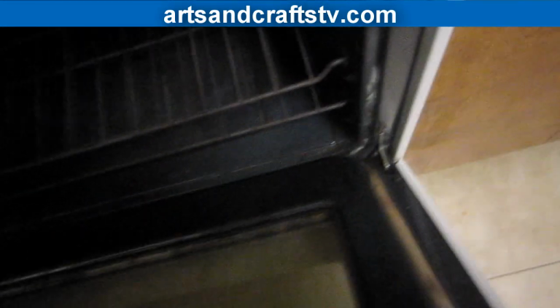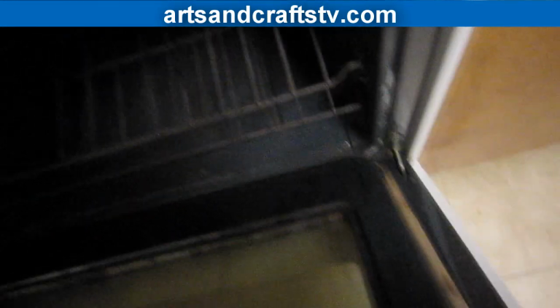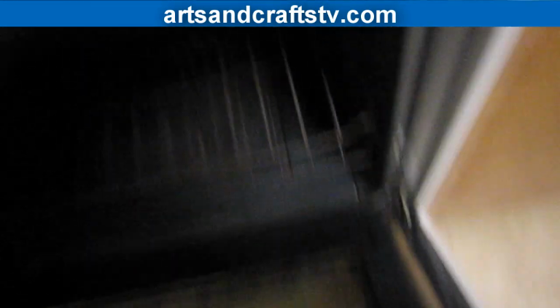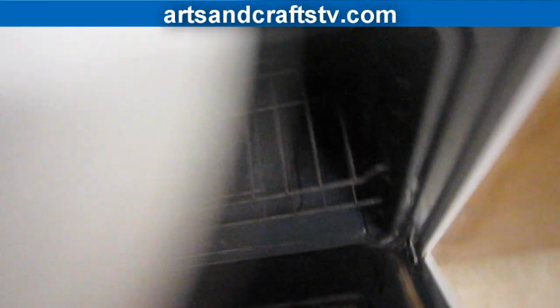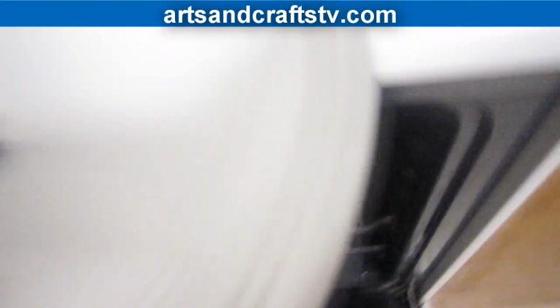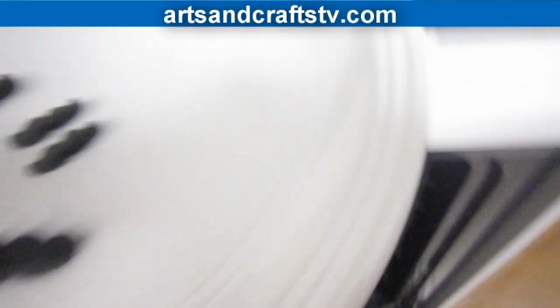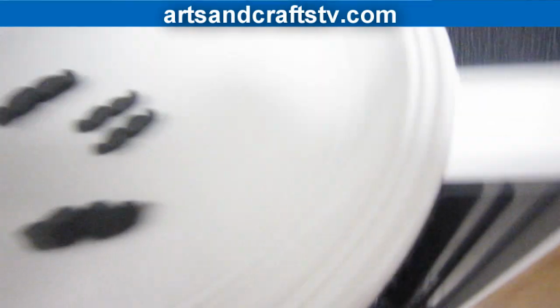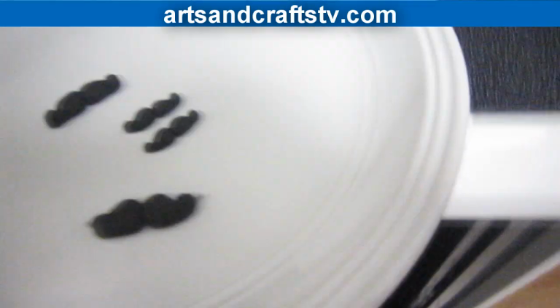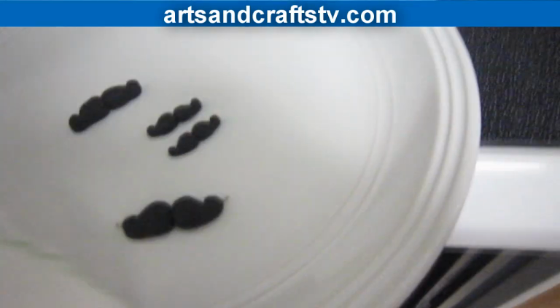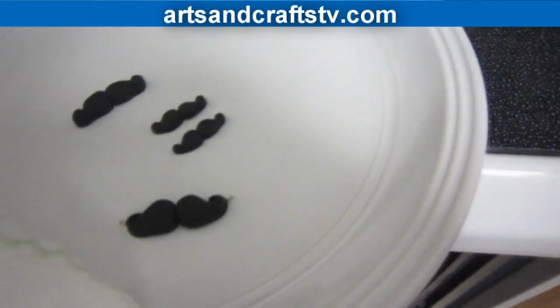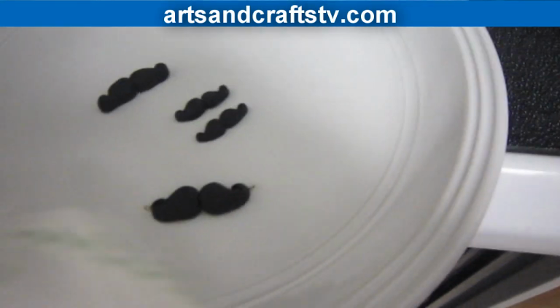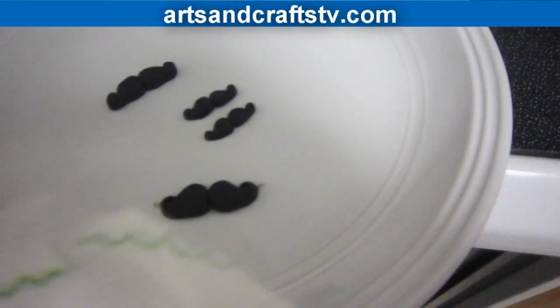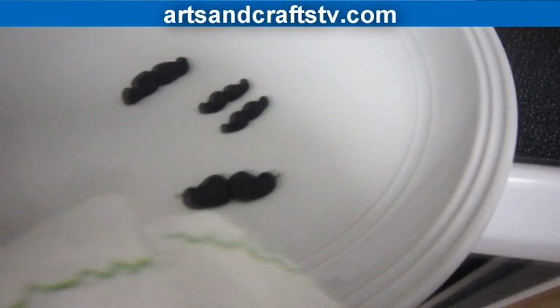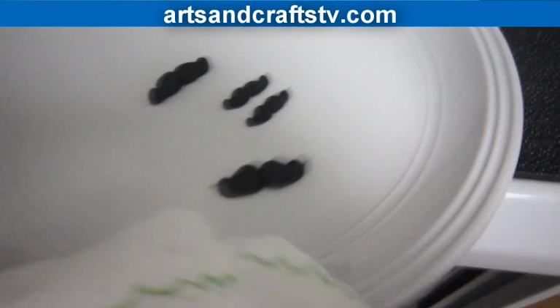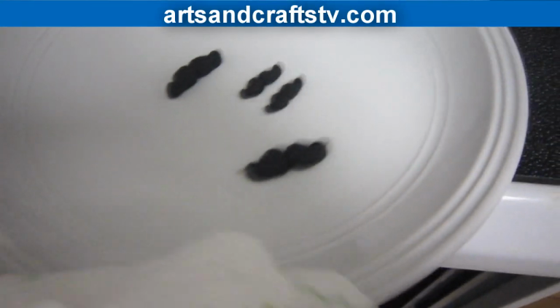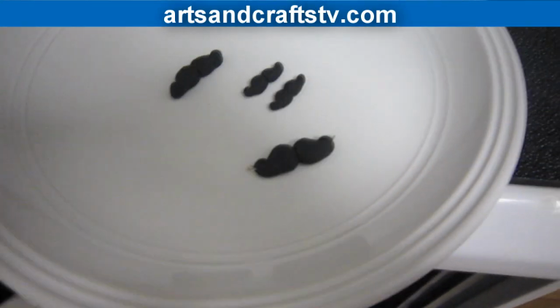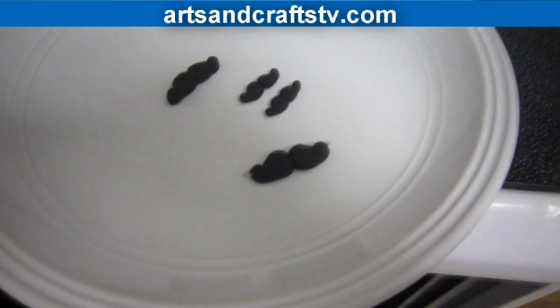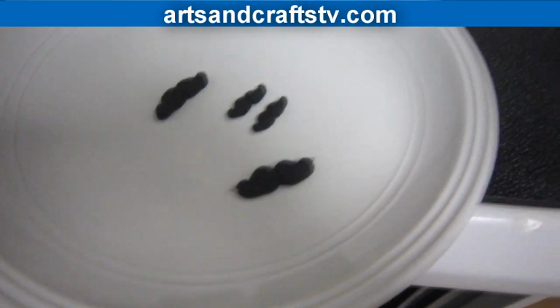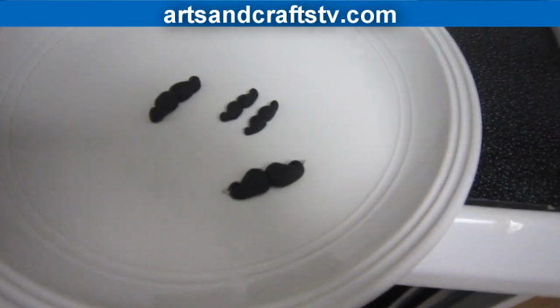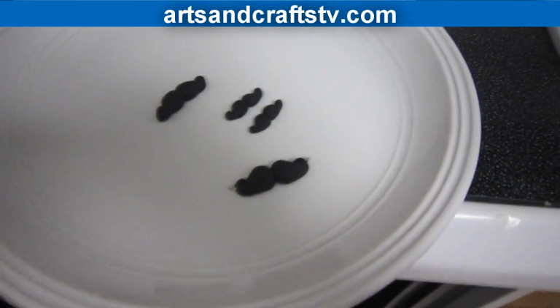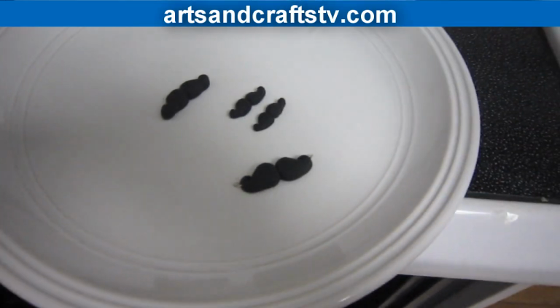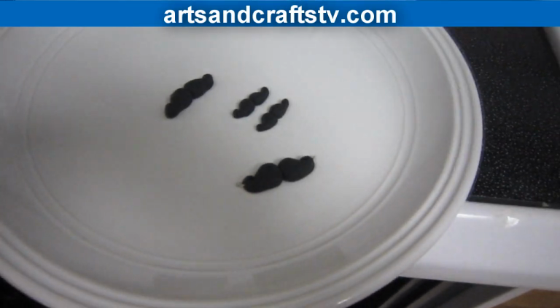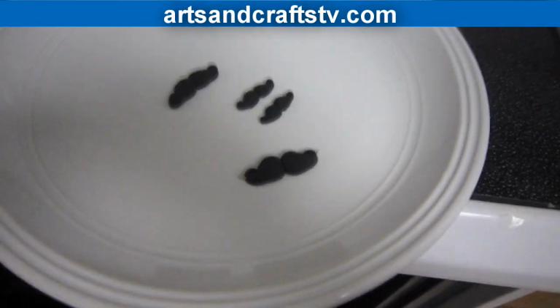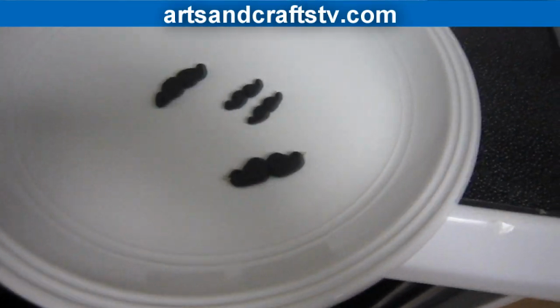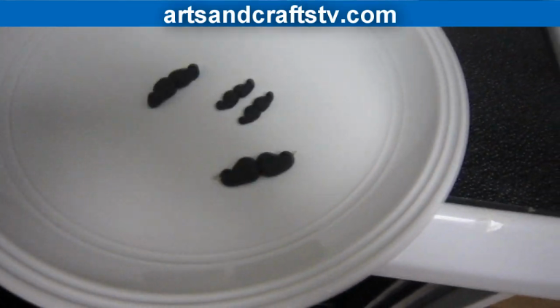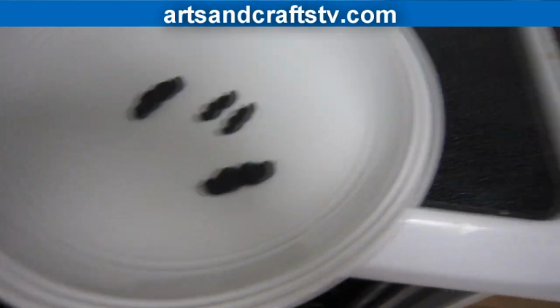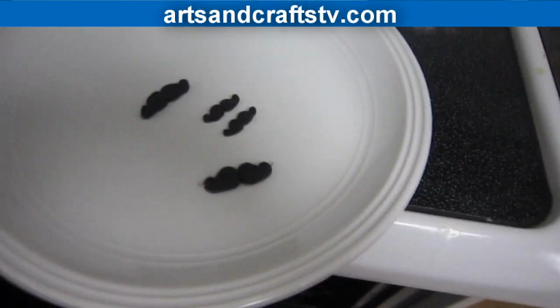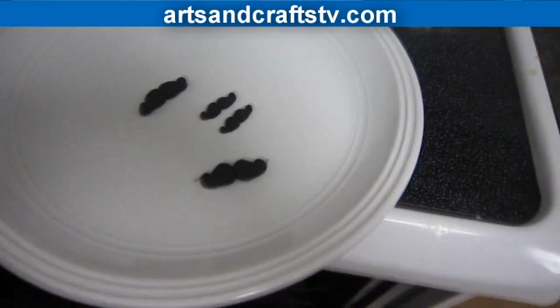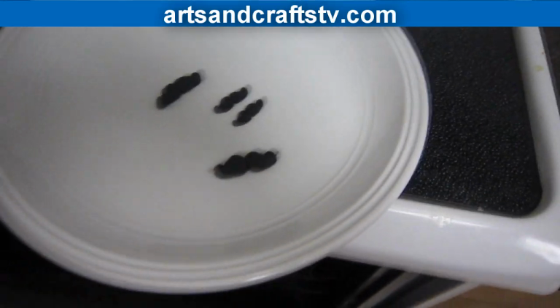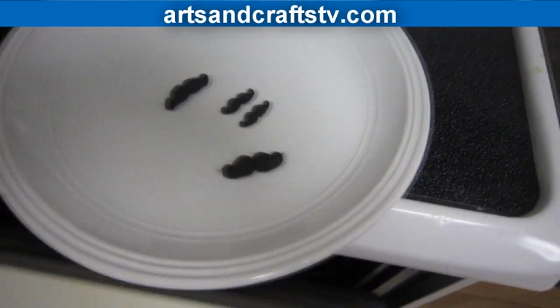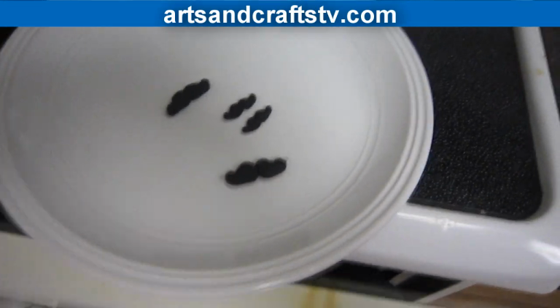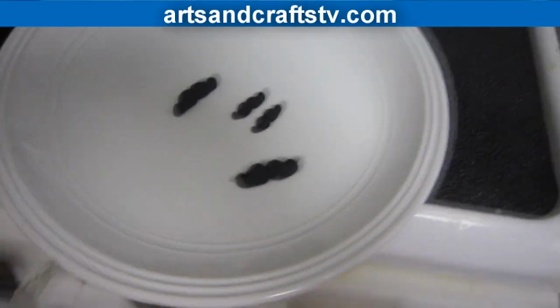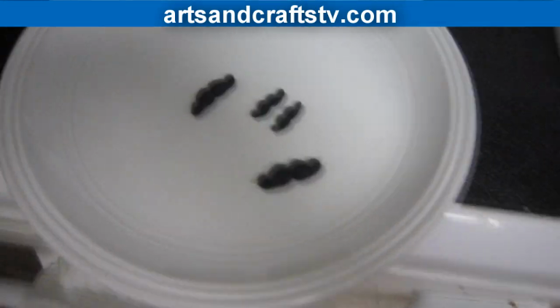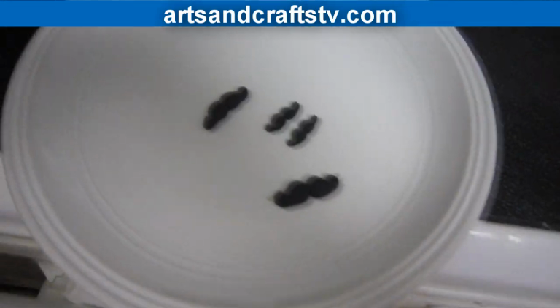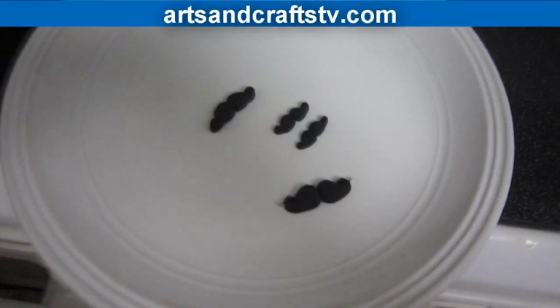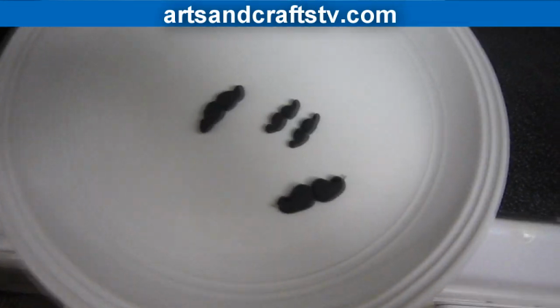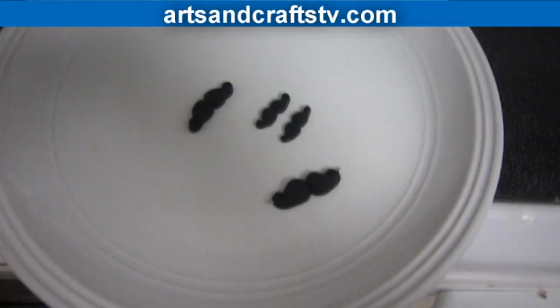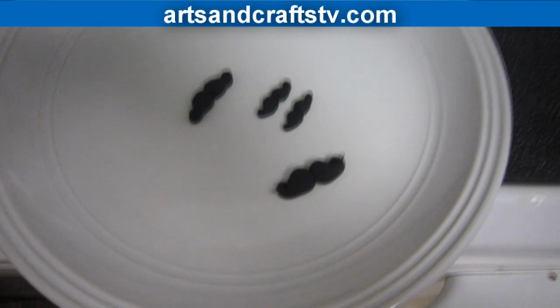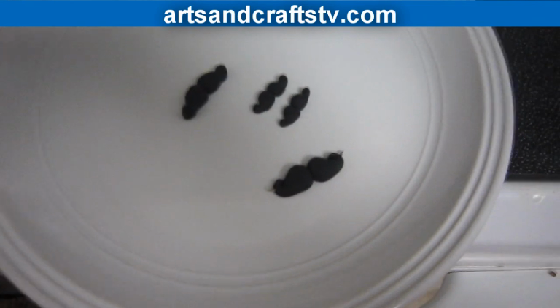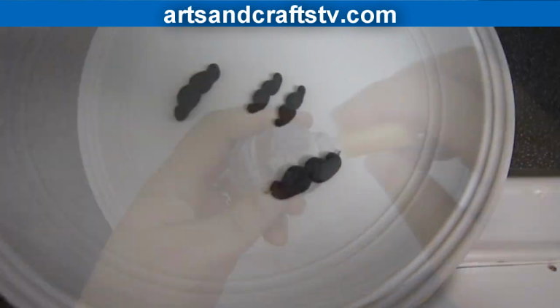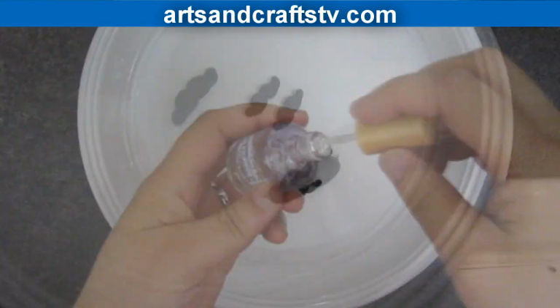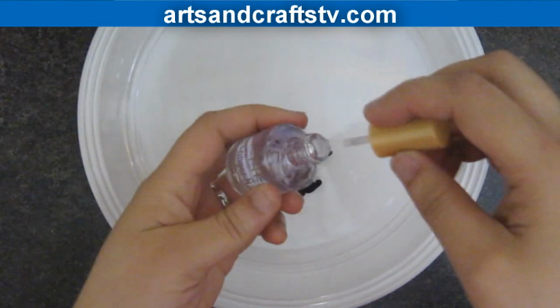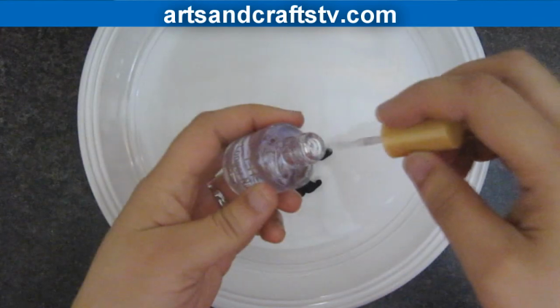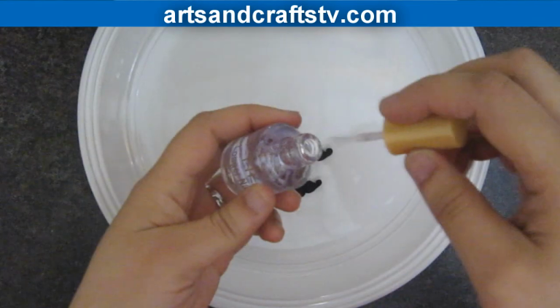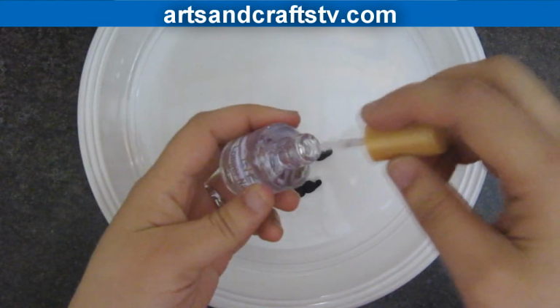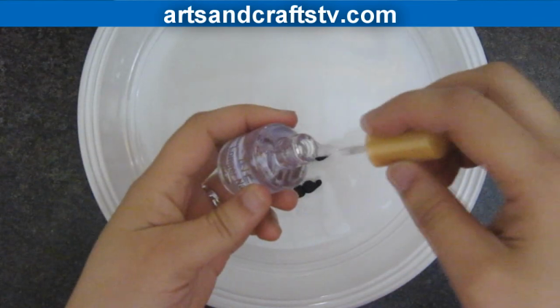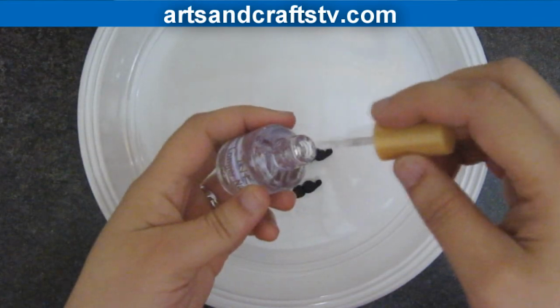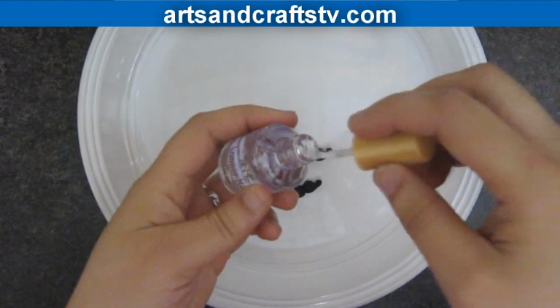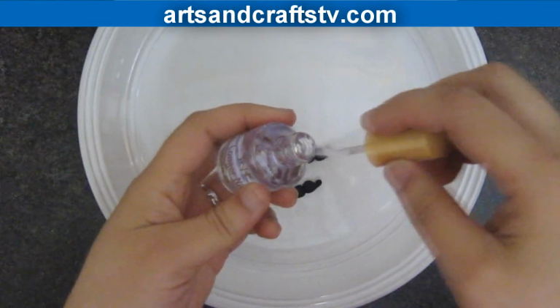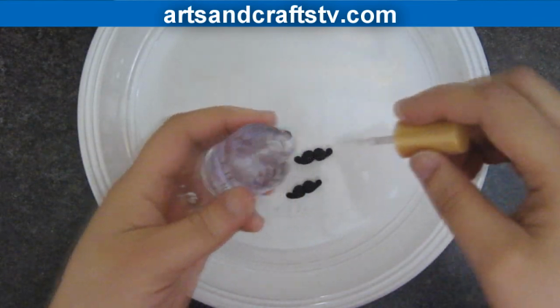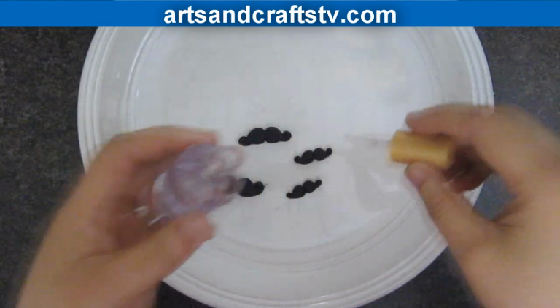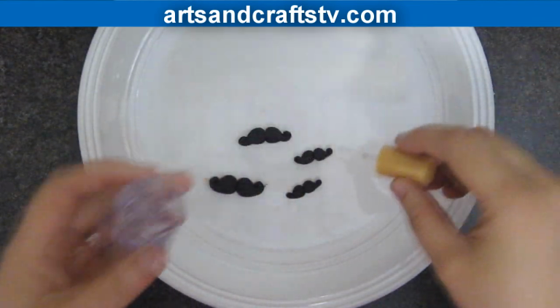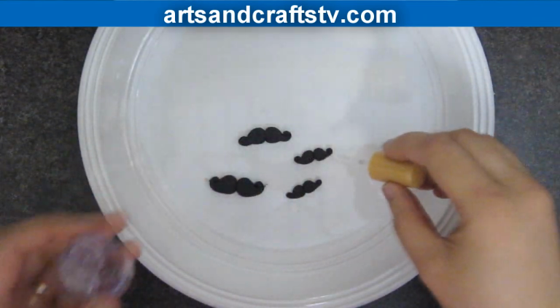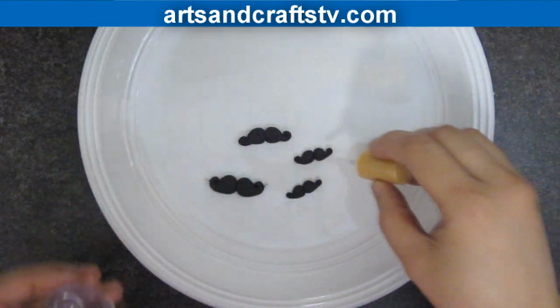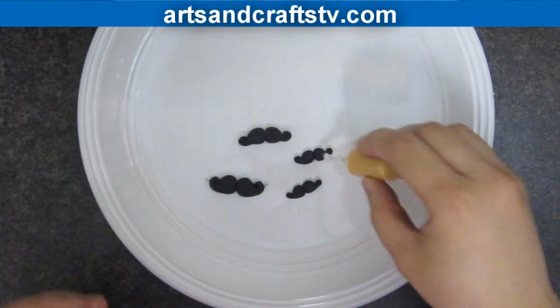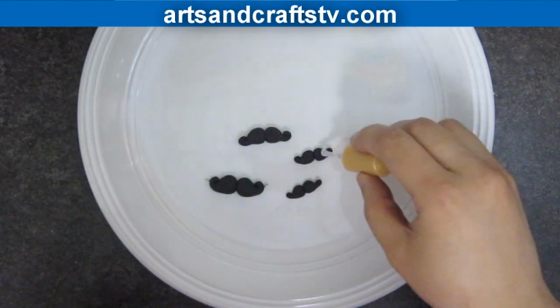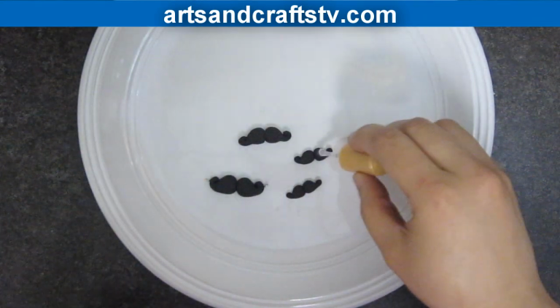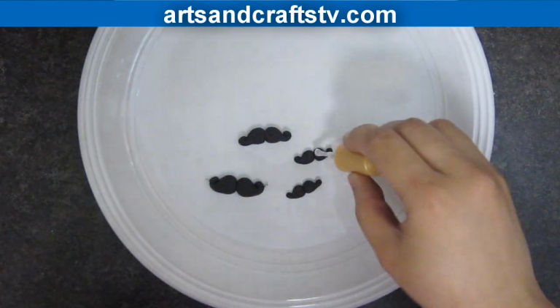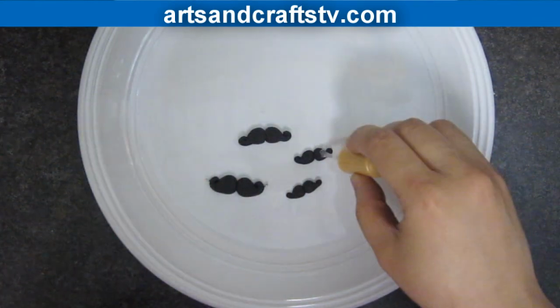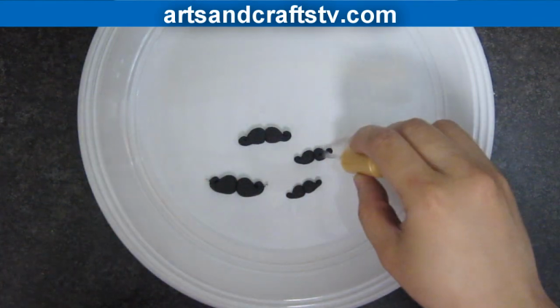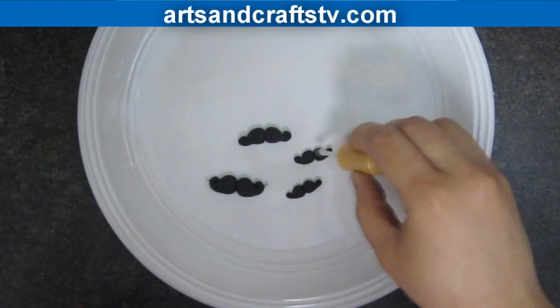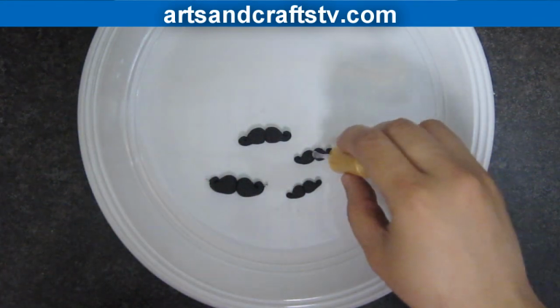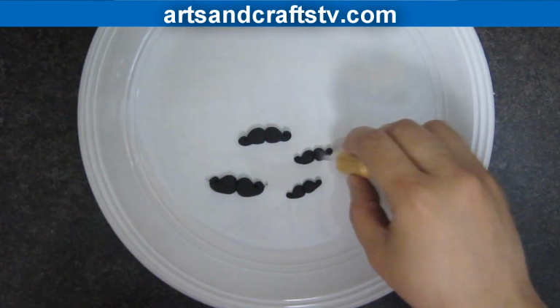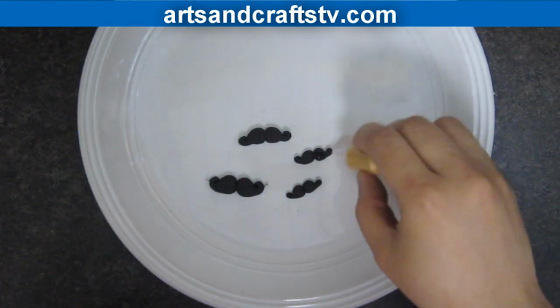After removing it from the oven, we will let it cool for about 10 minutes and then we will glaze it using nail polish.